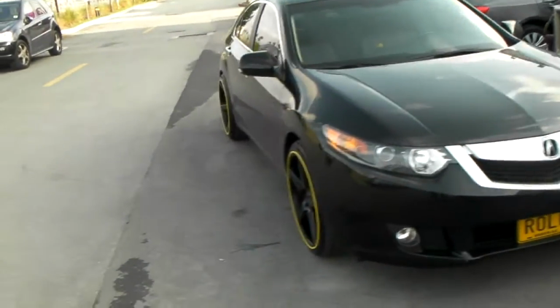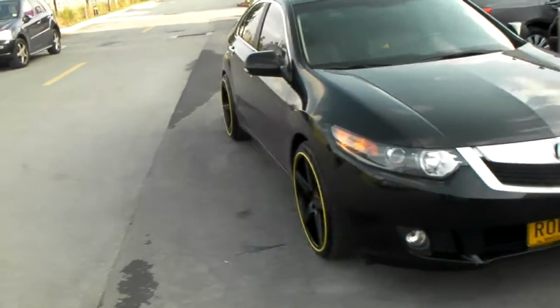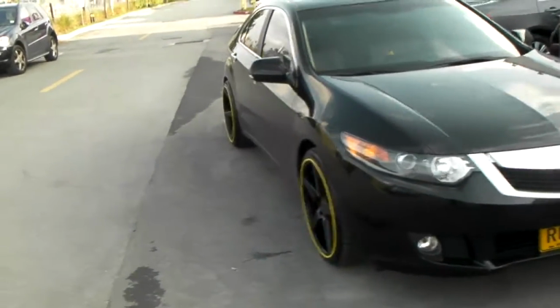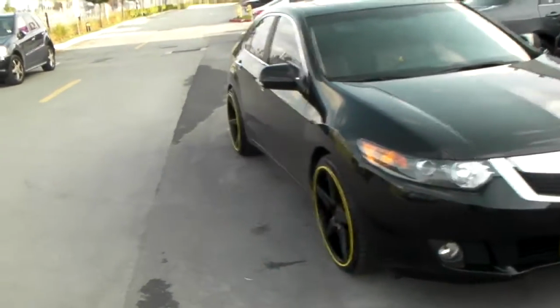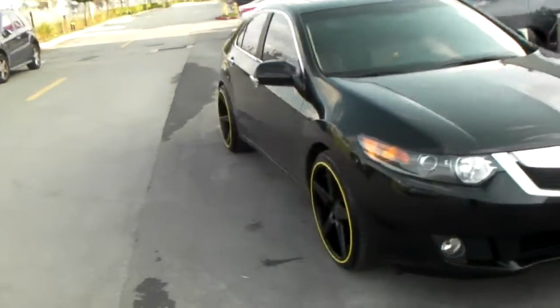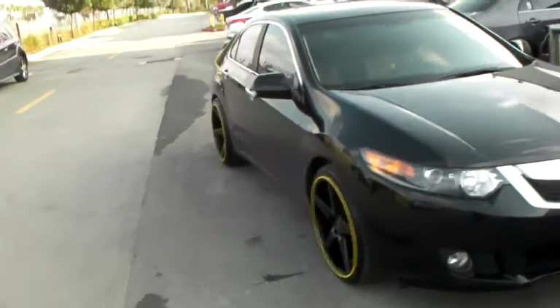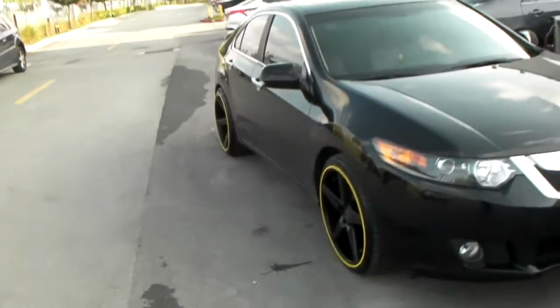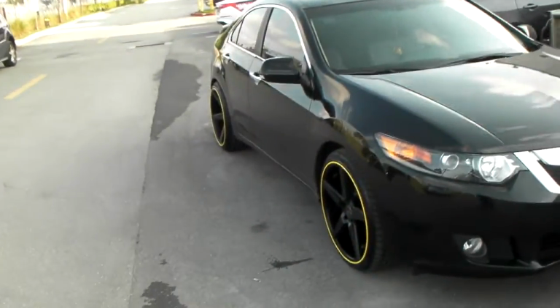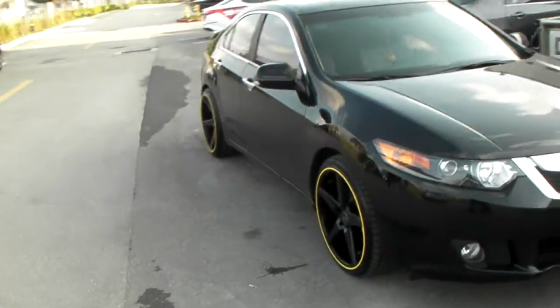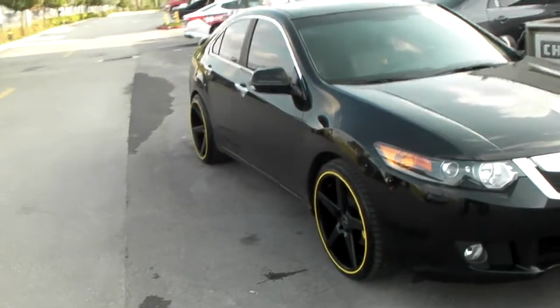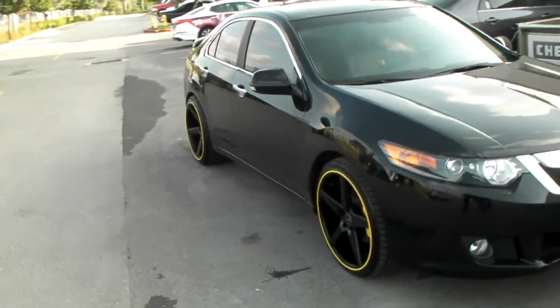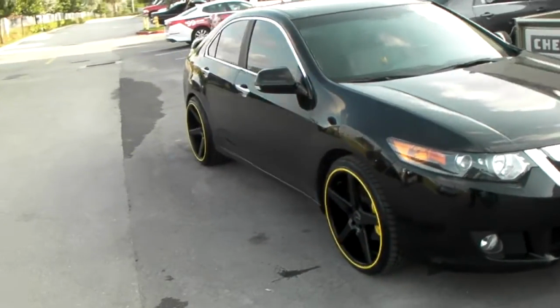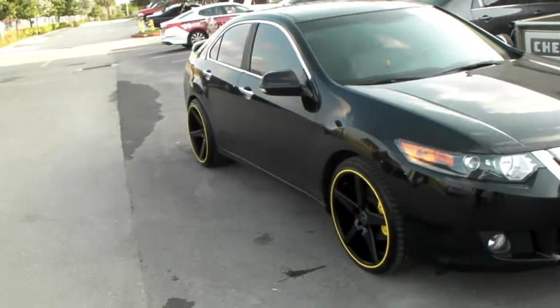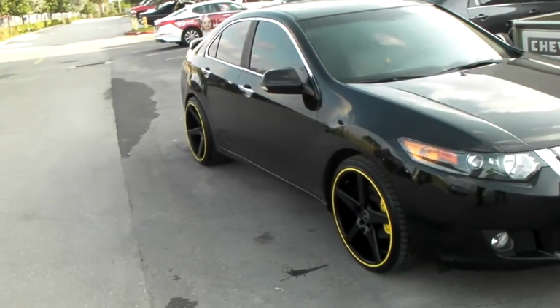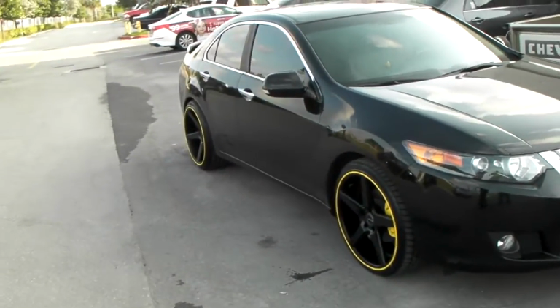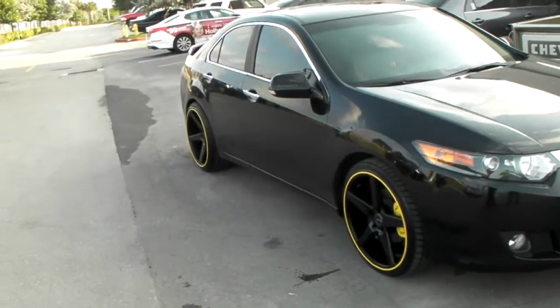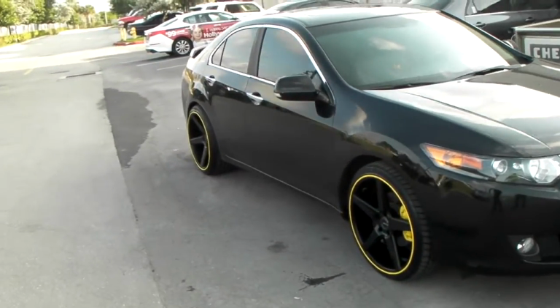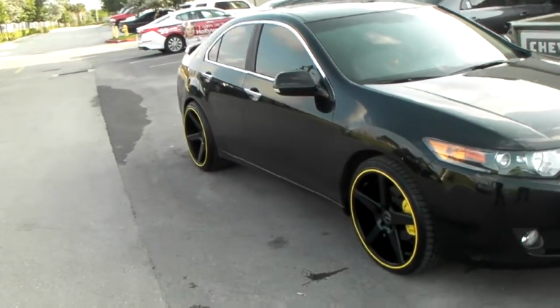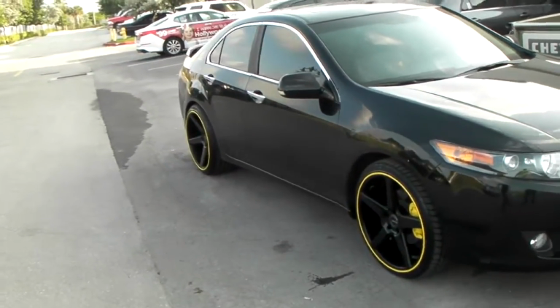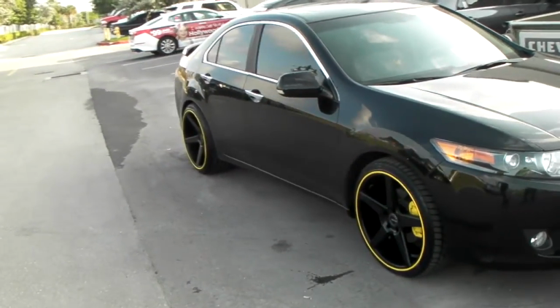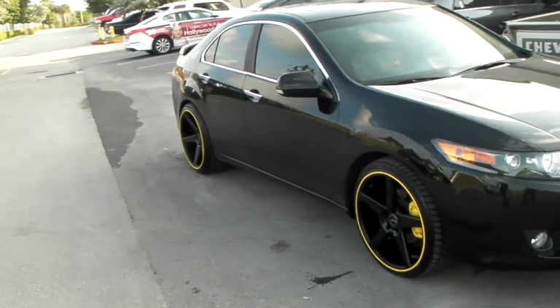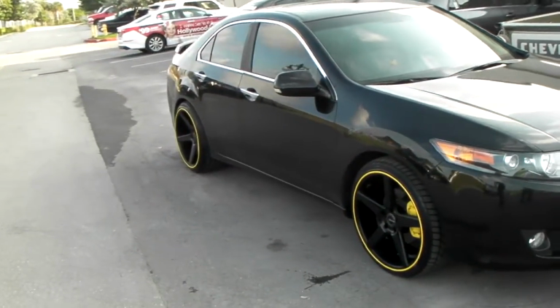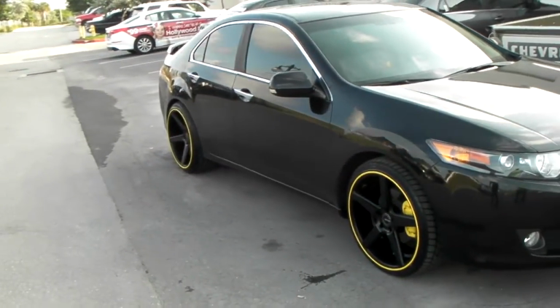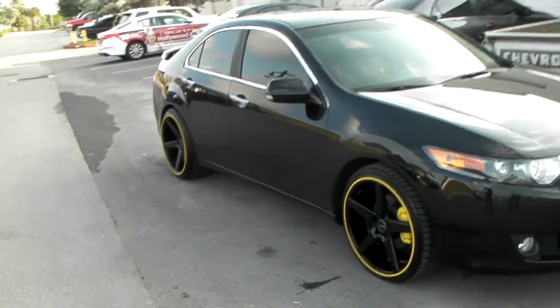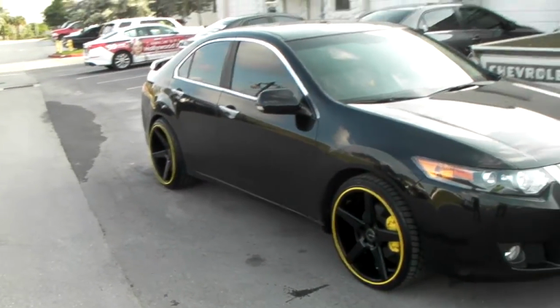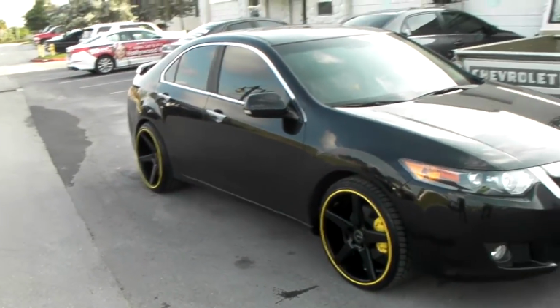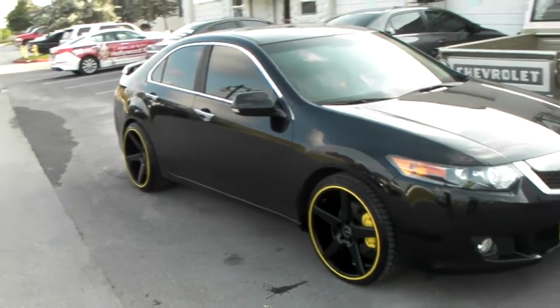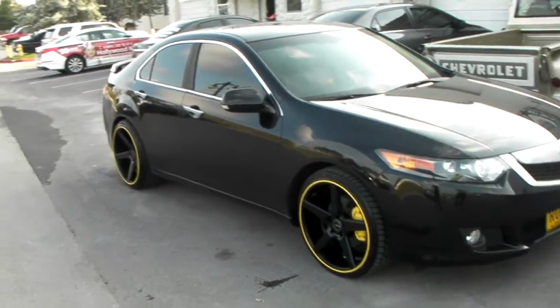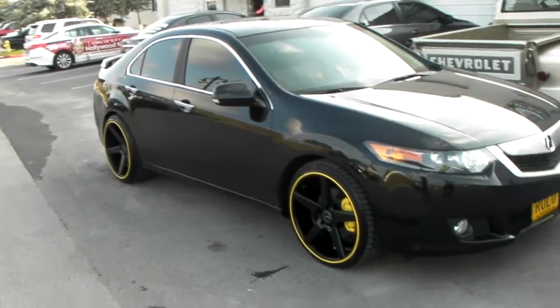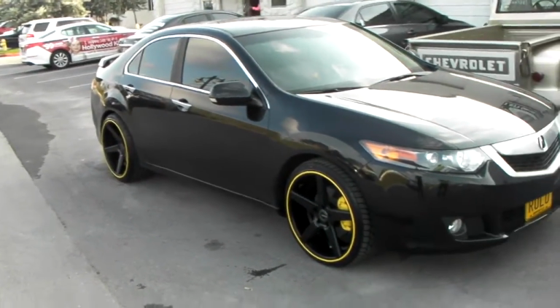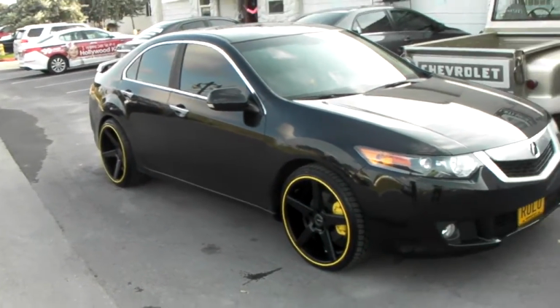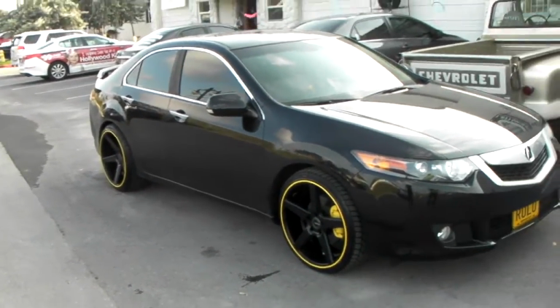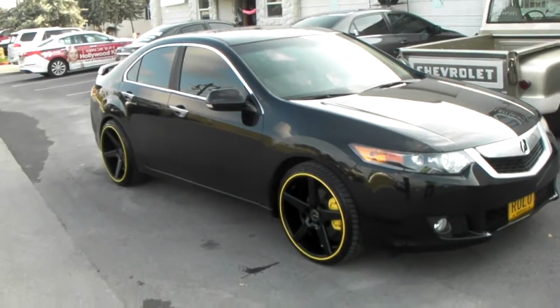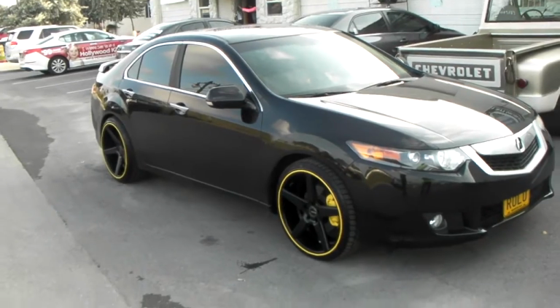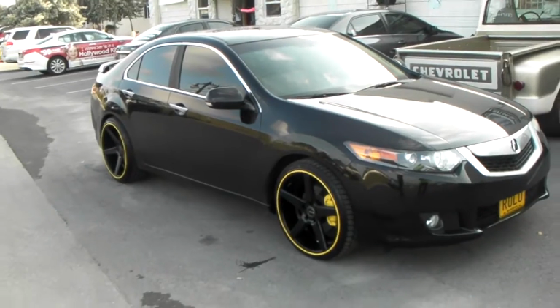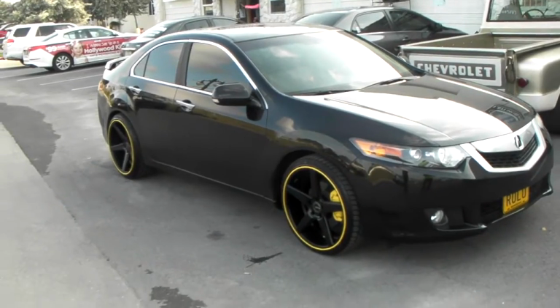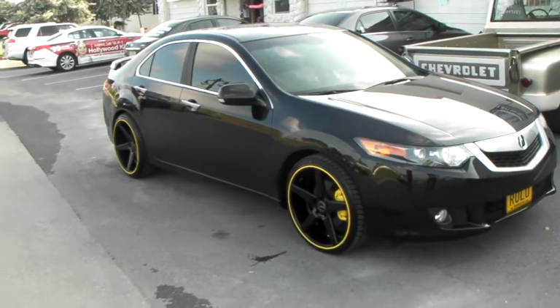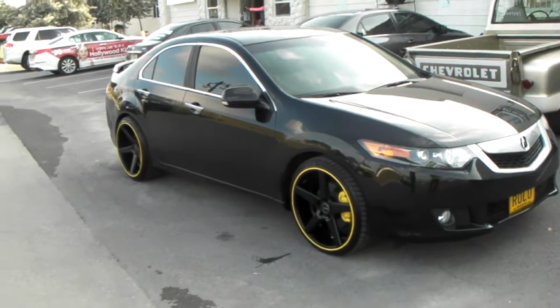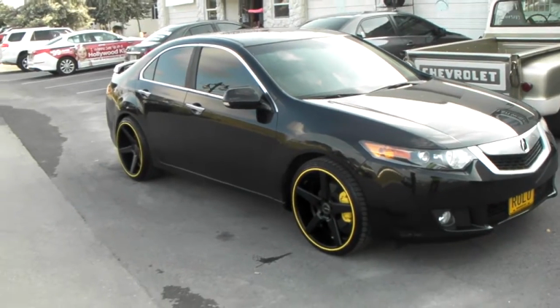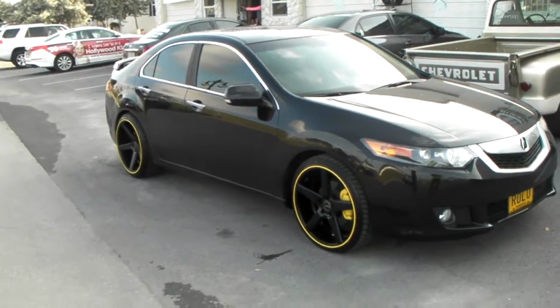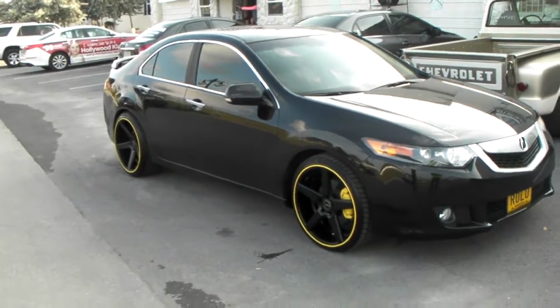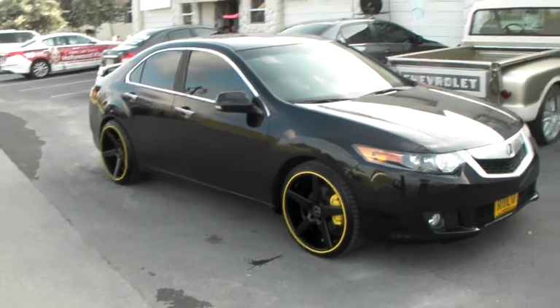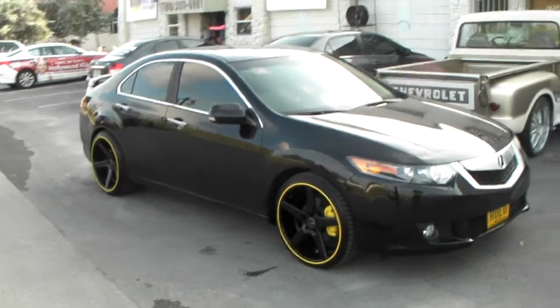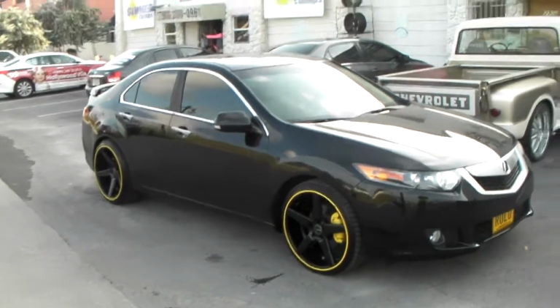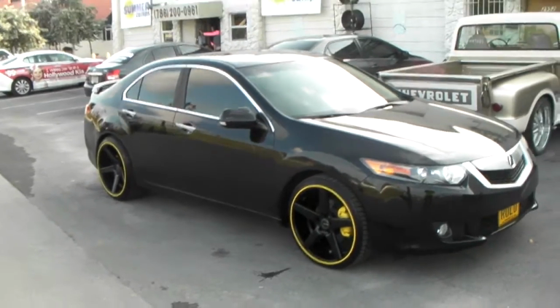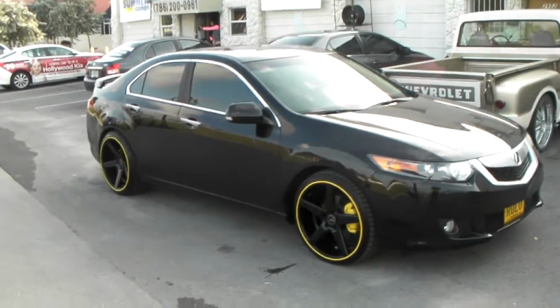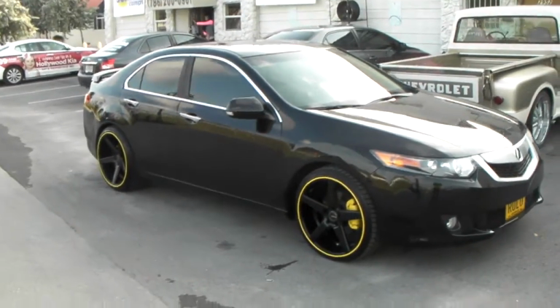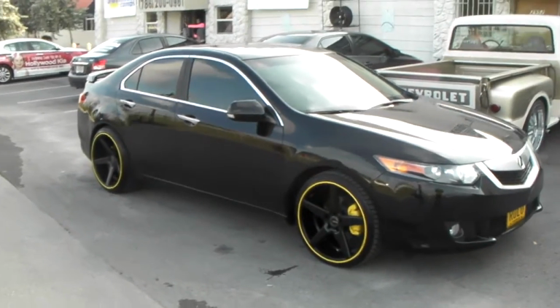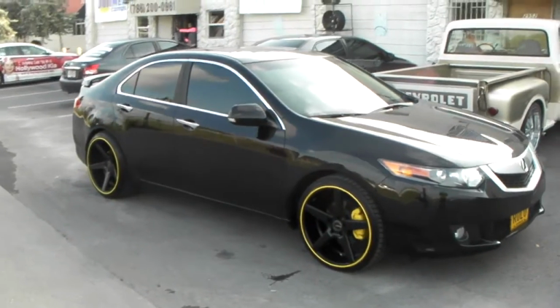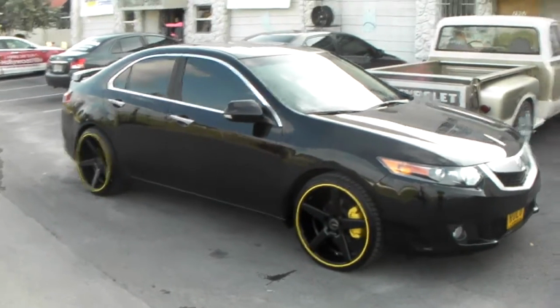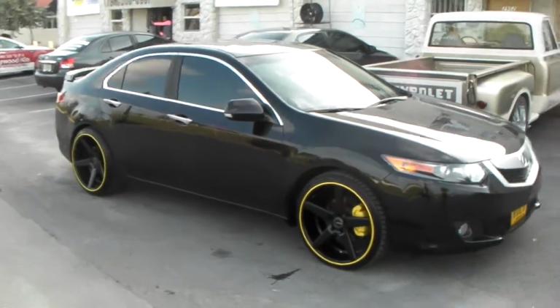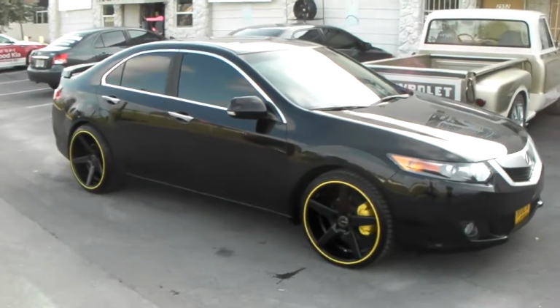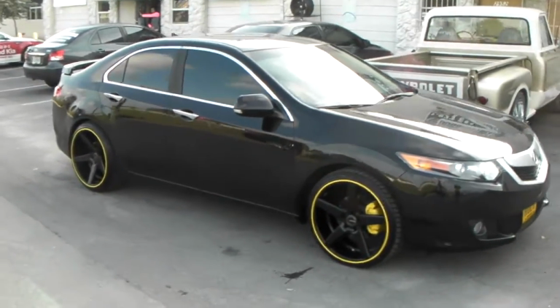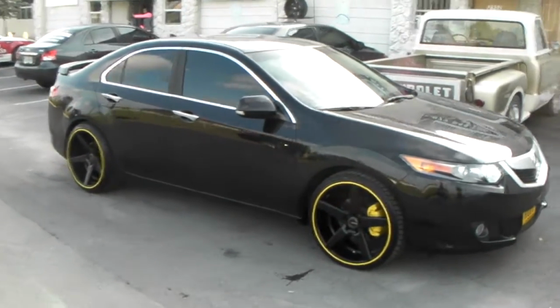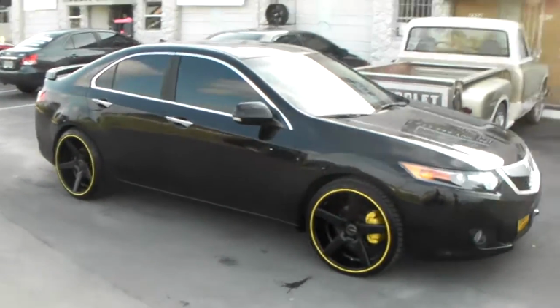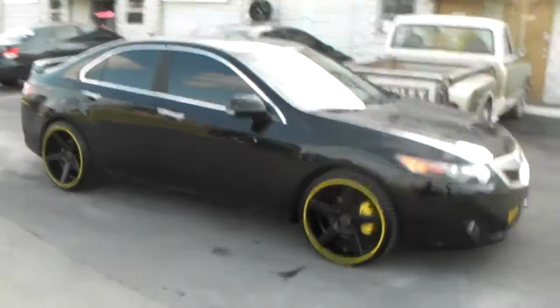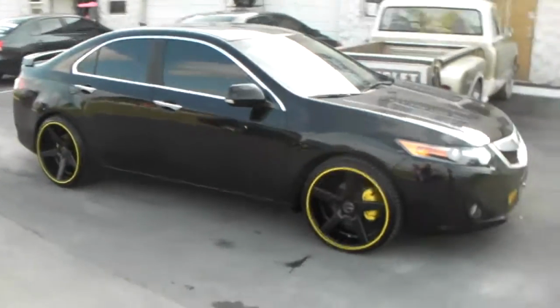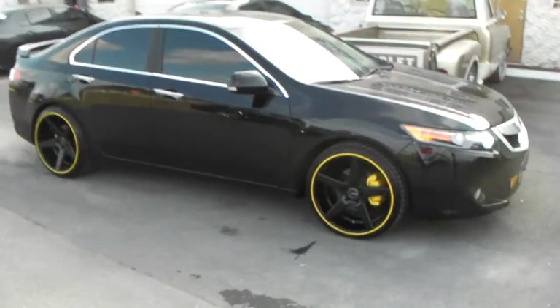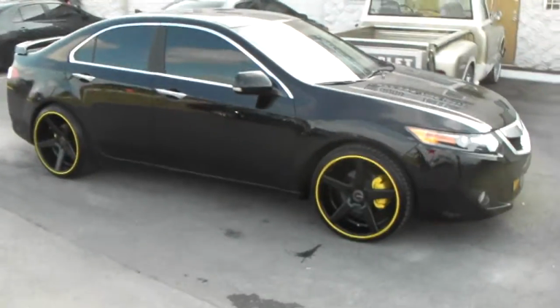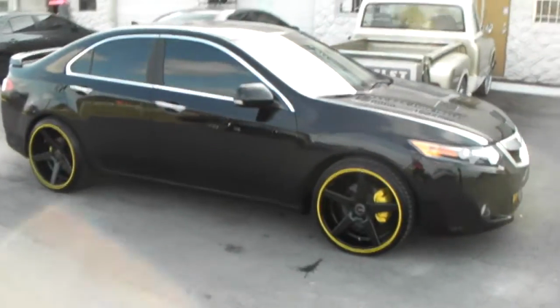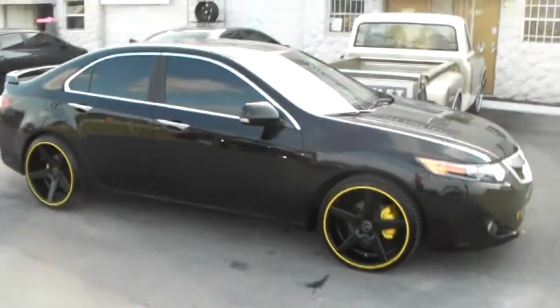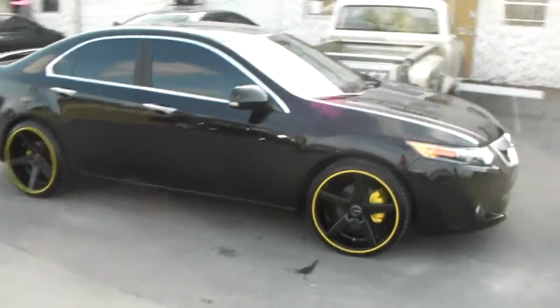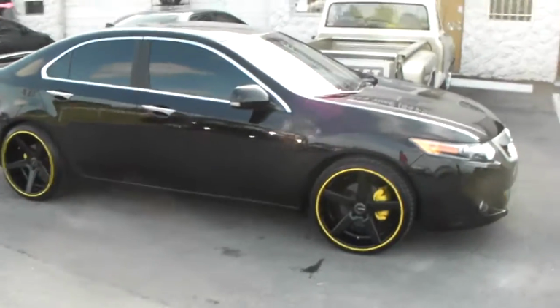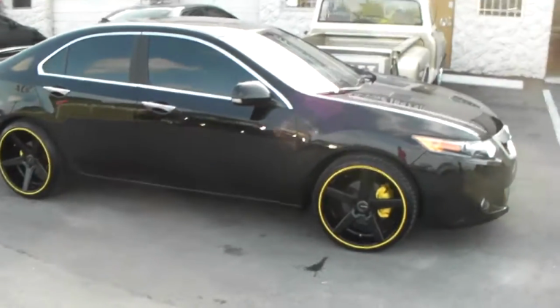You can see that concave in the back — great looking concave. Great looking addition with the yellow stripe and the yellow calipers.